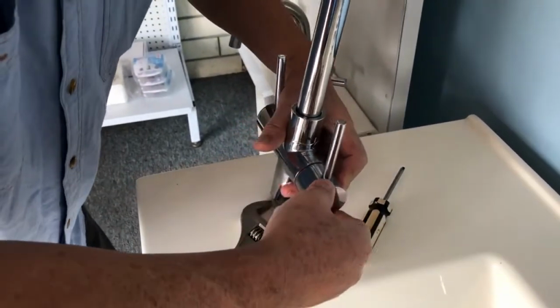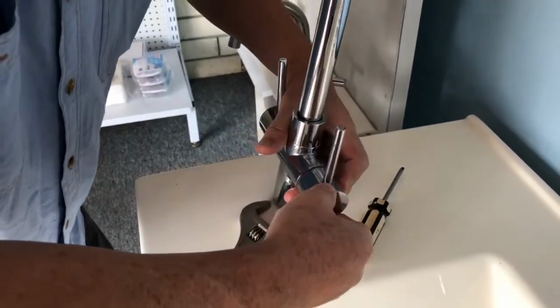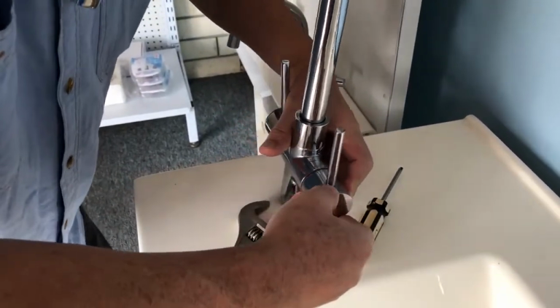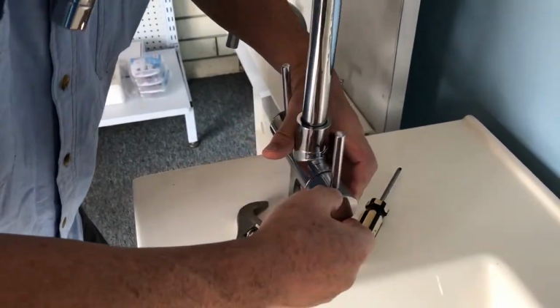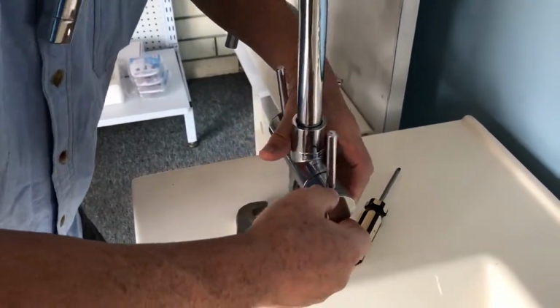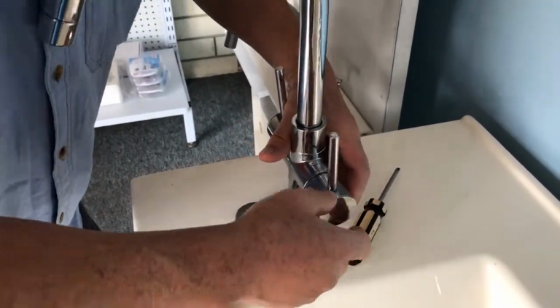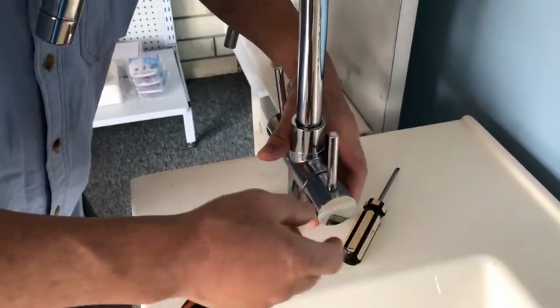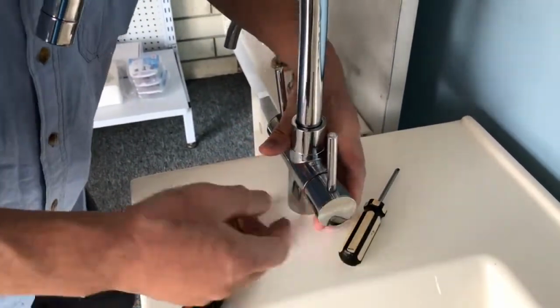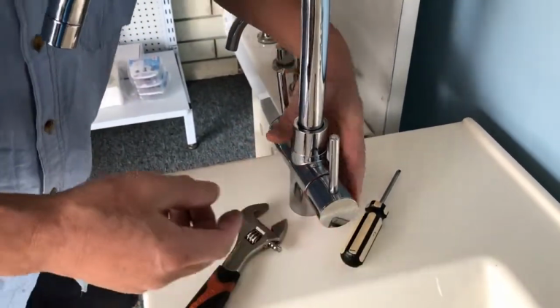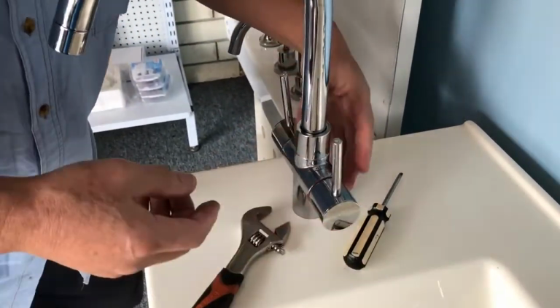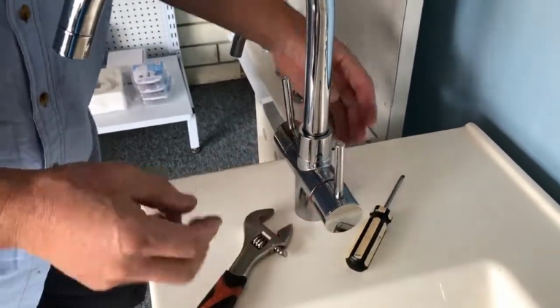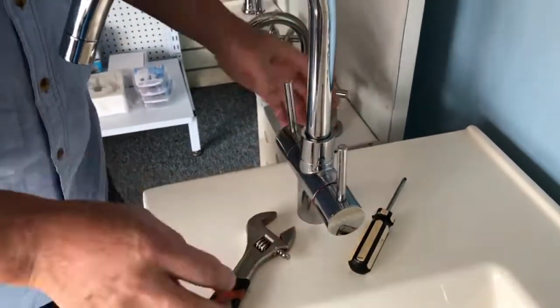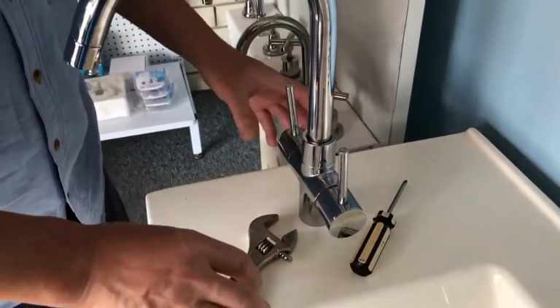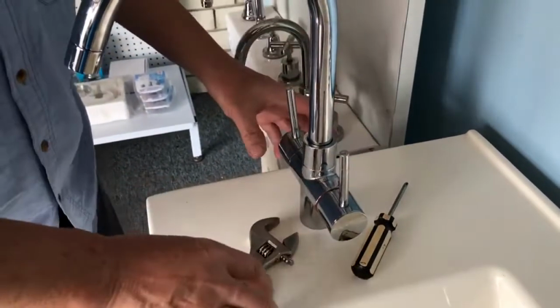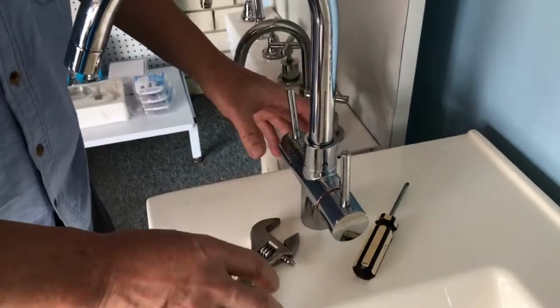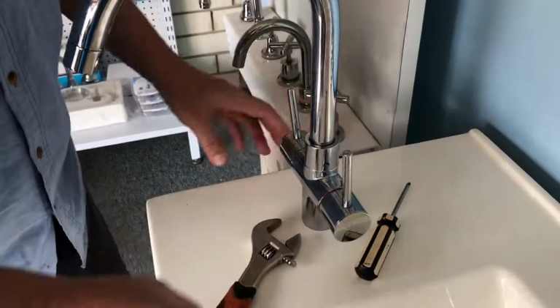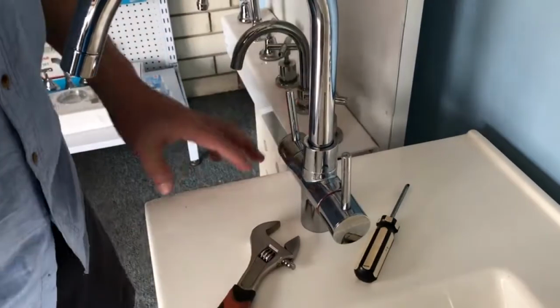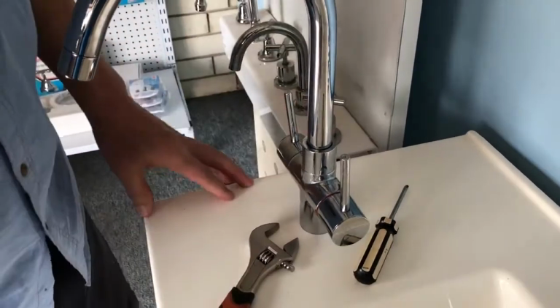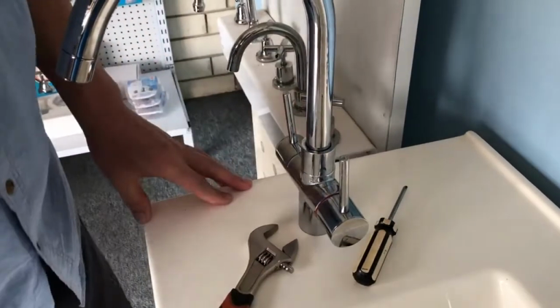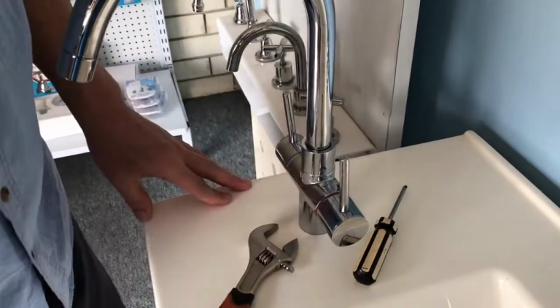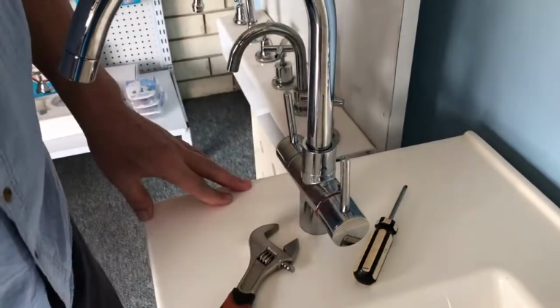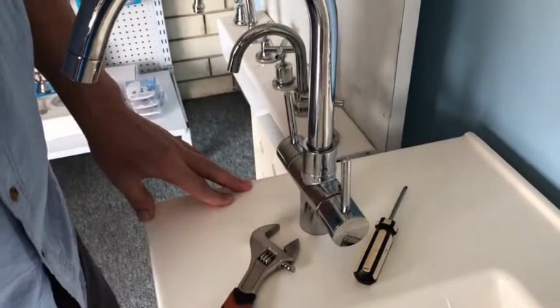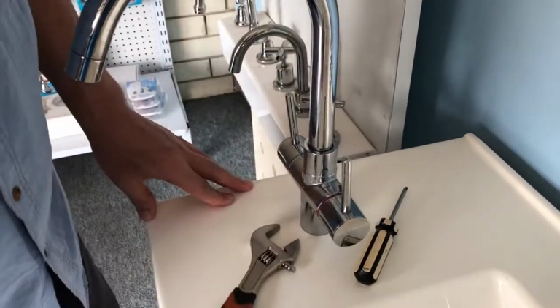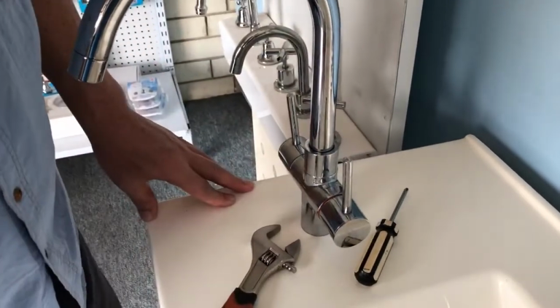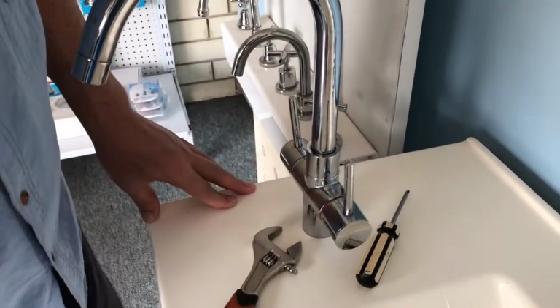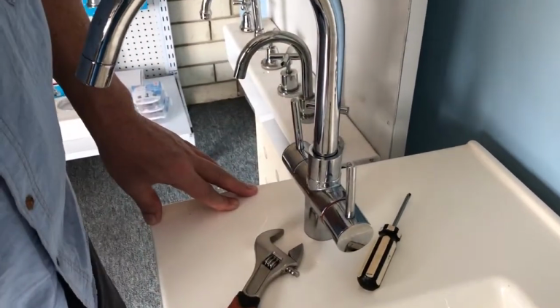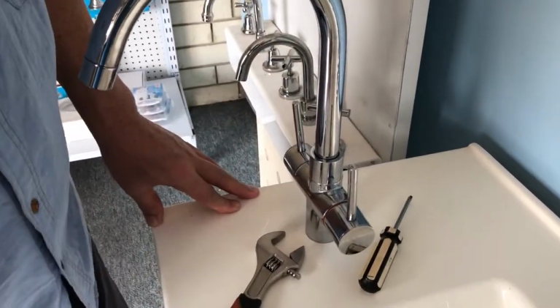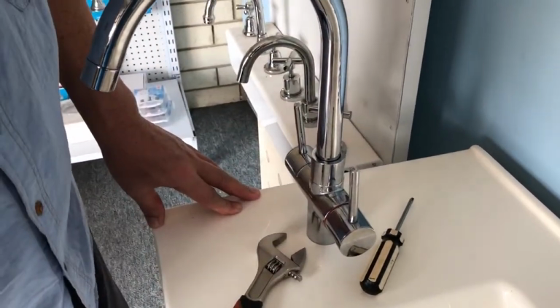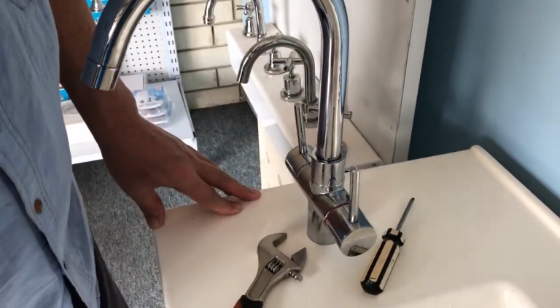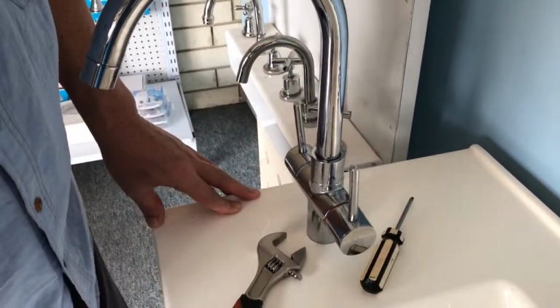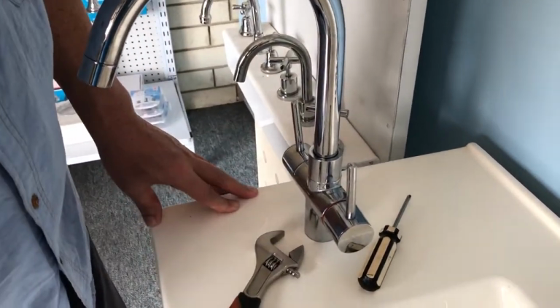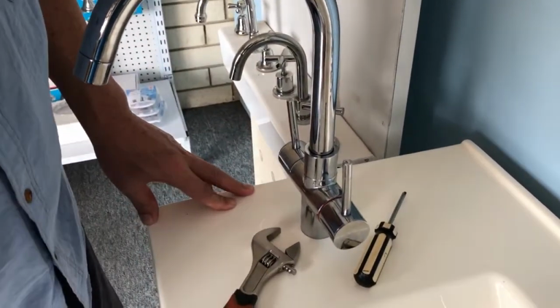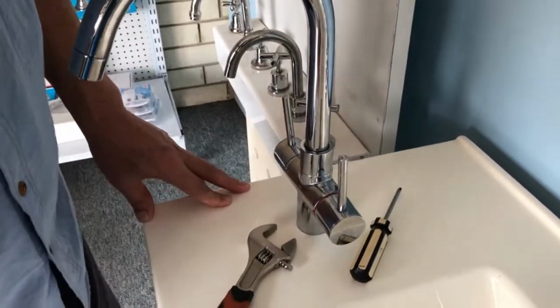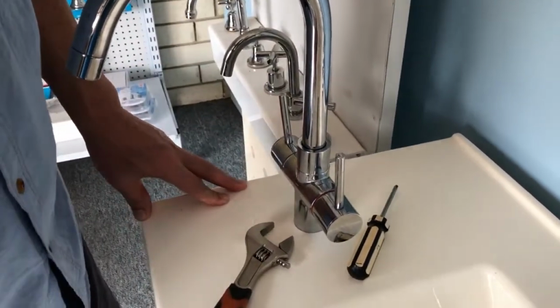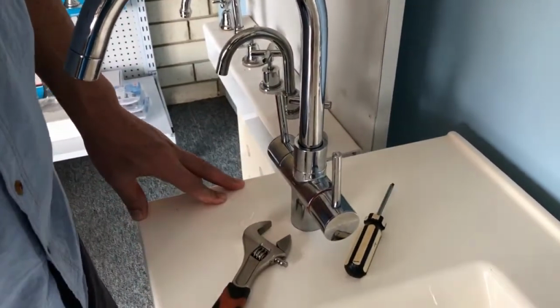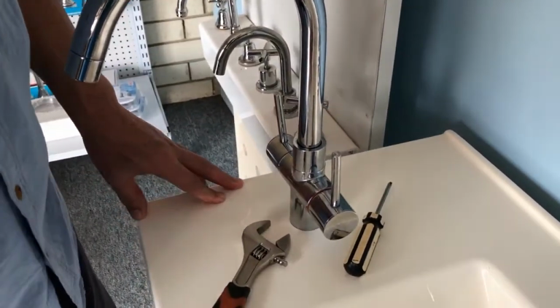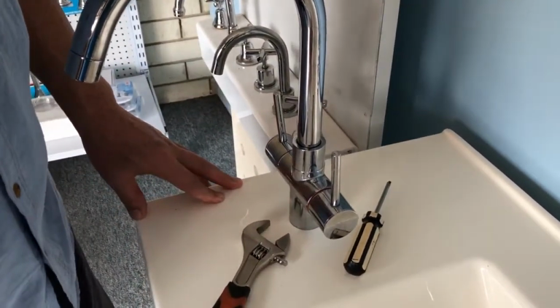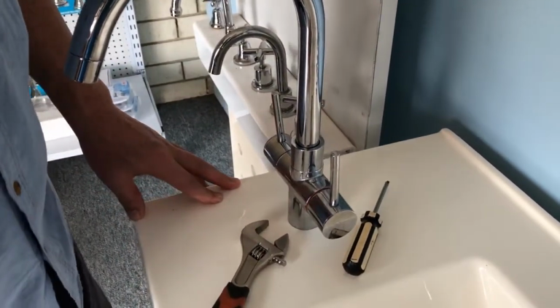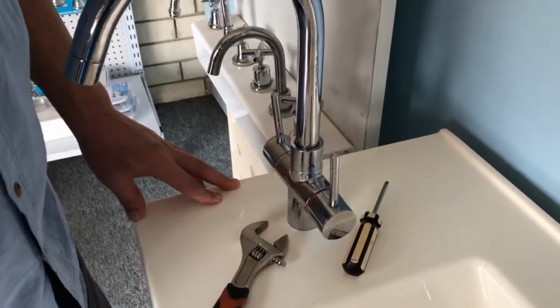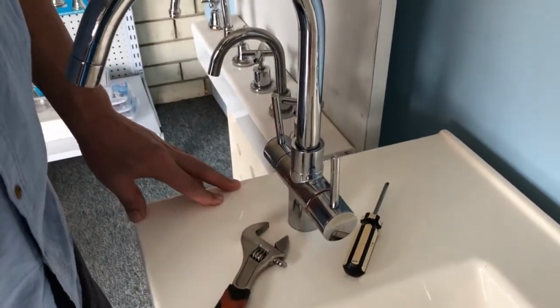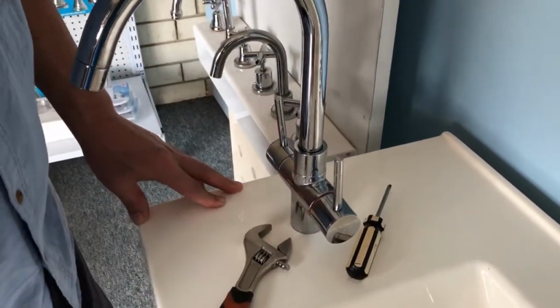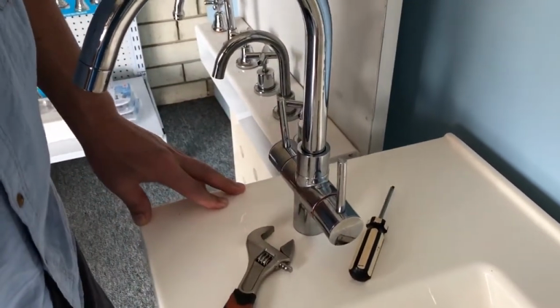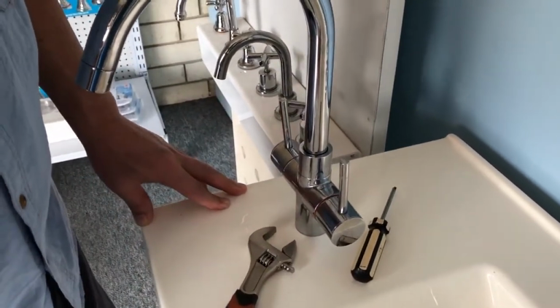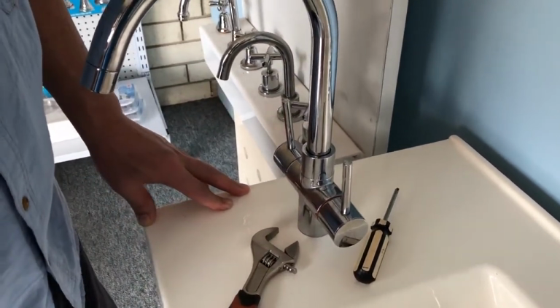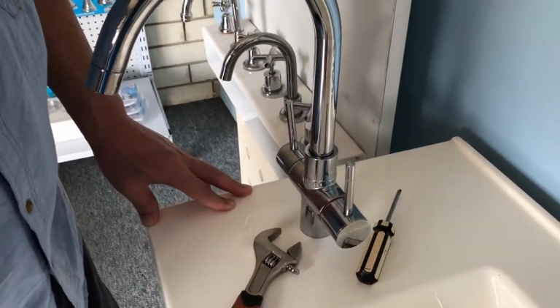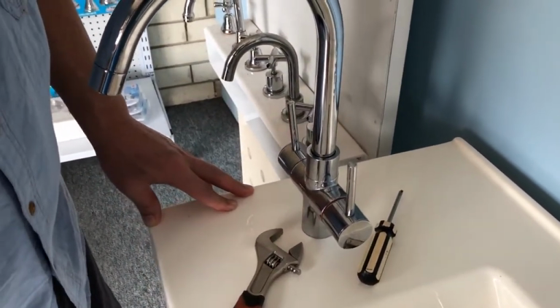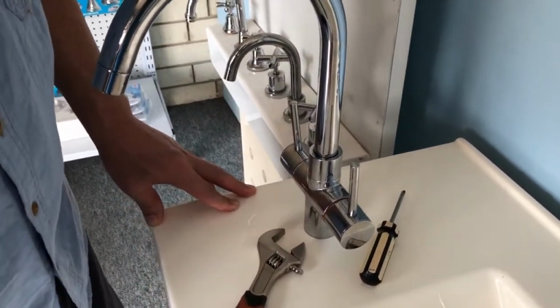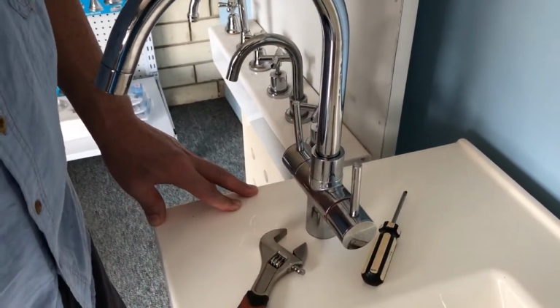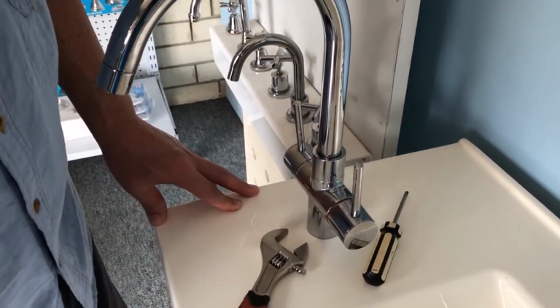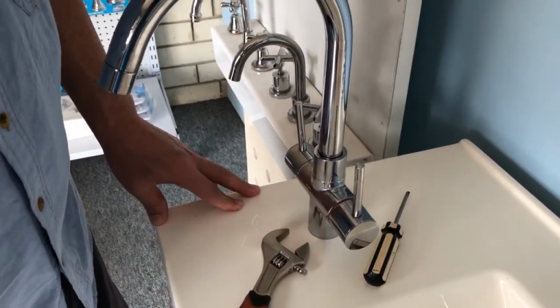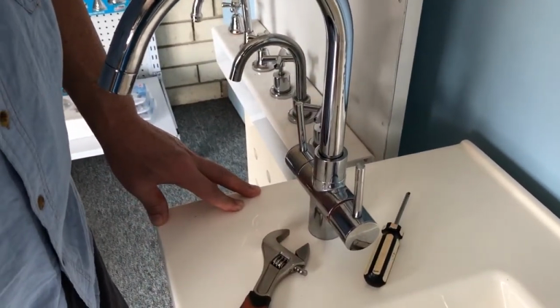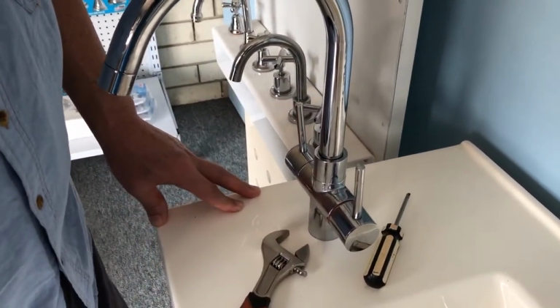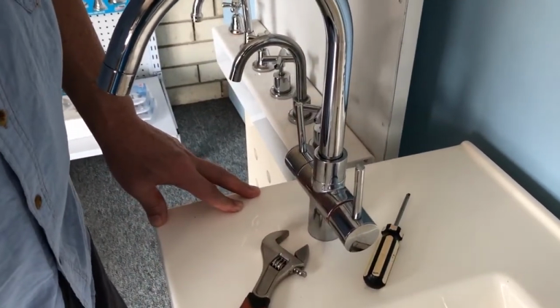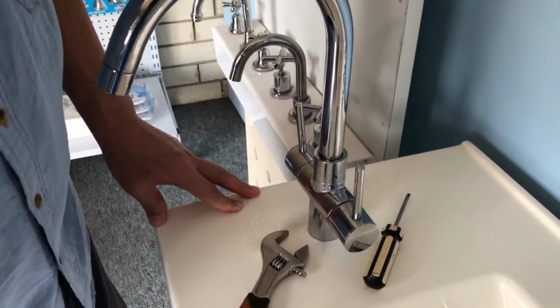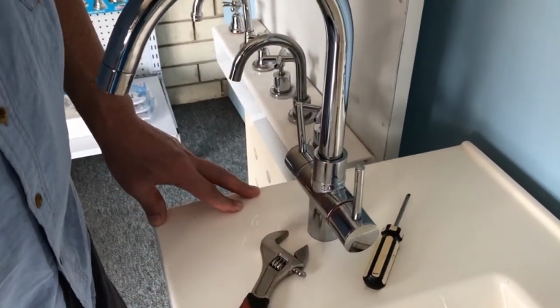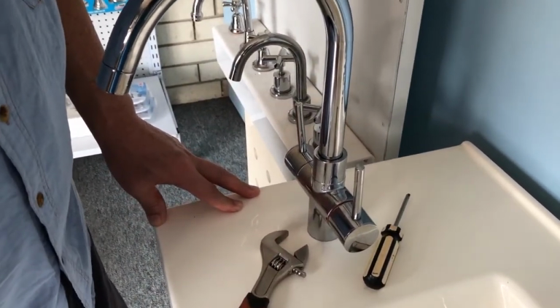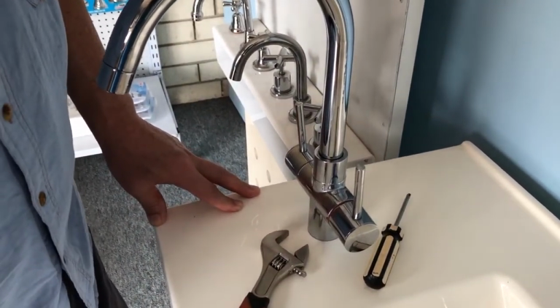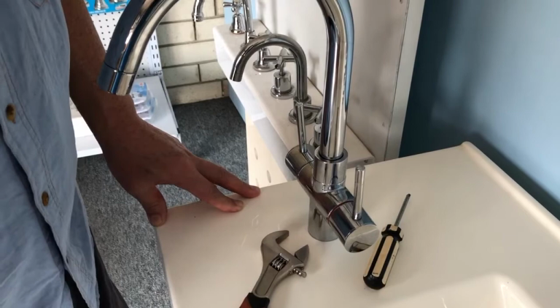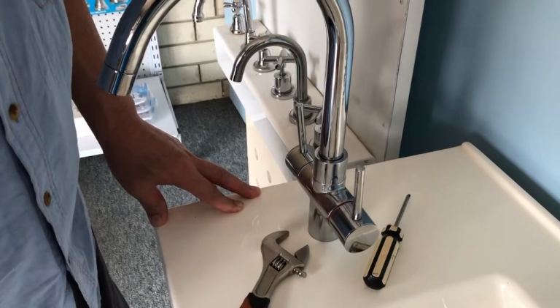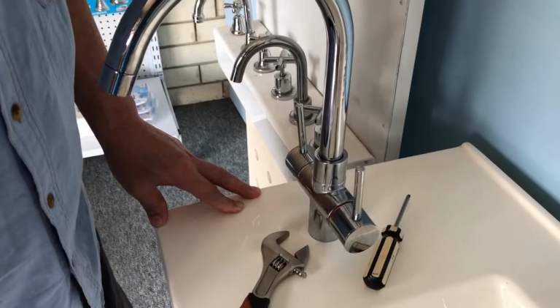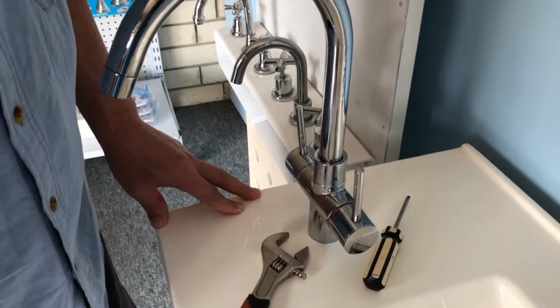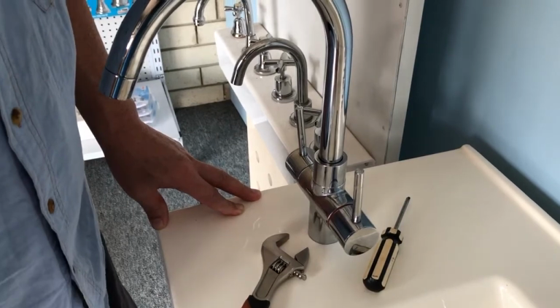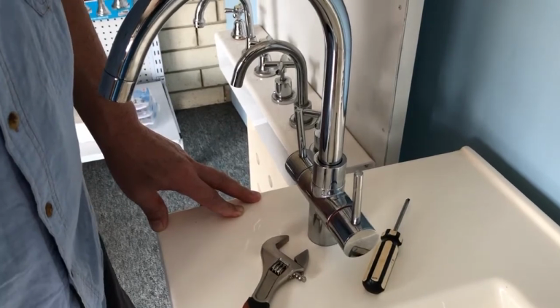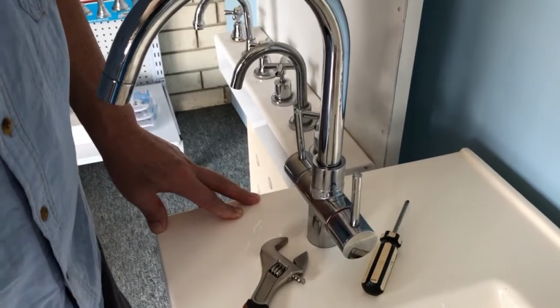Now you have changed the new cartridges on the Dorf Kiten 40 tap. Thank you for watching.